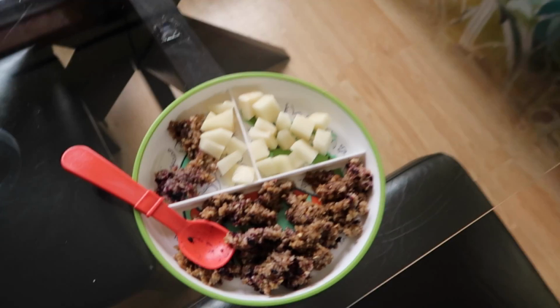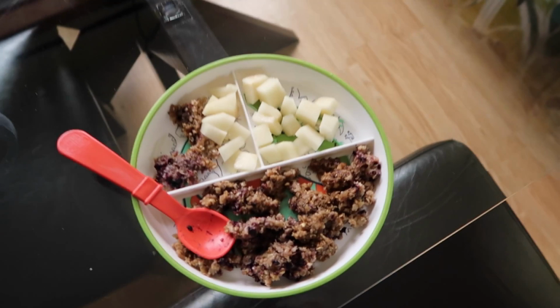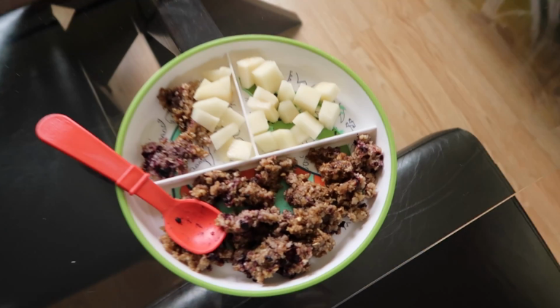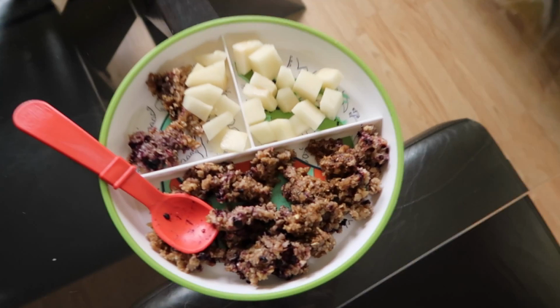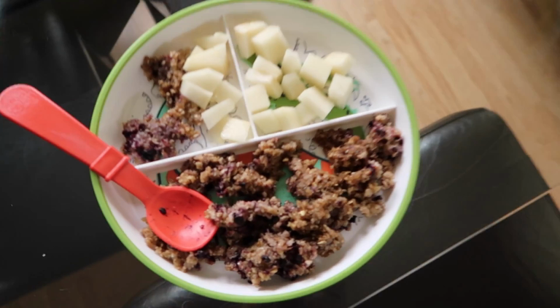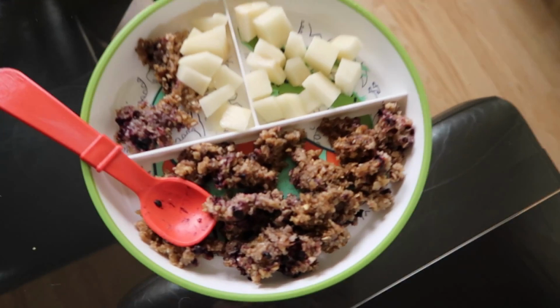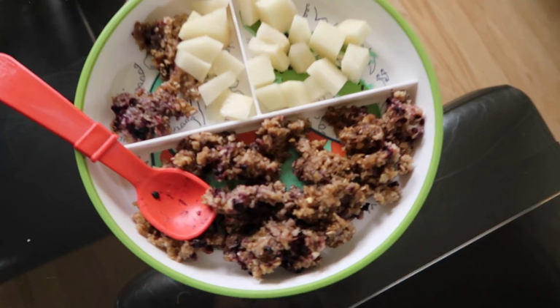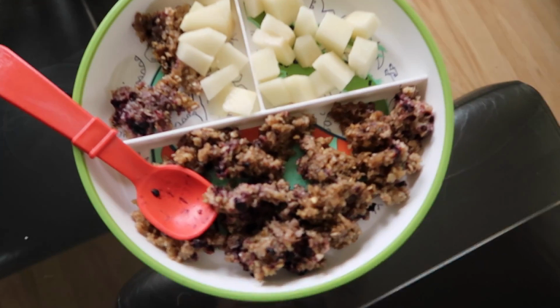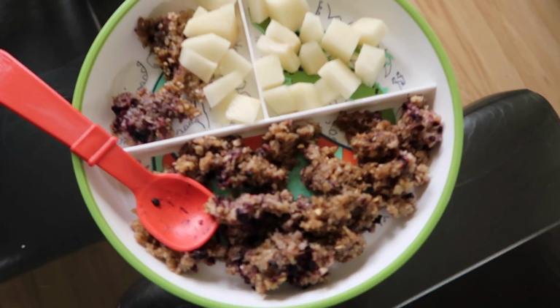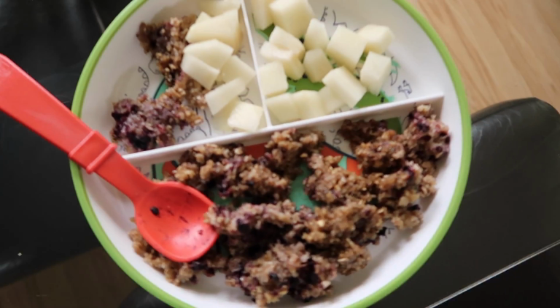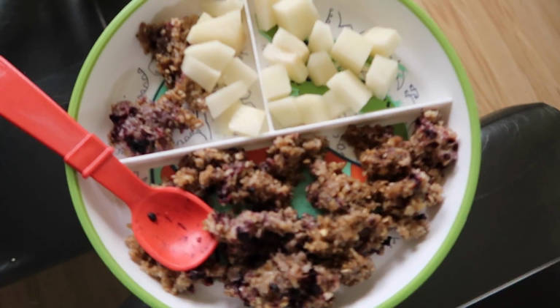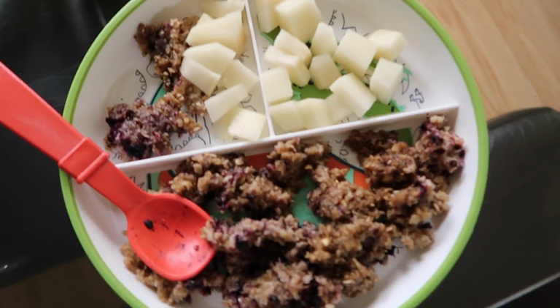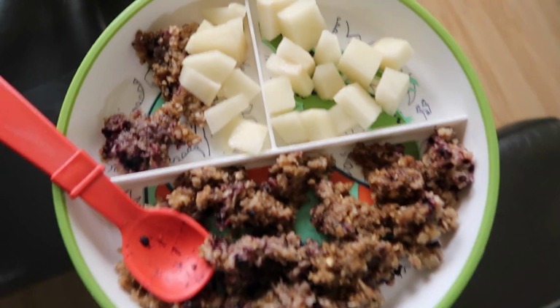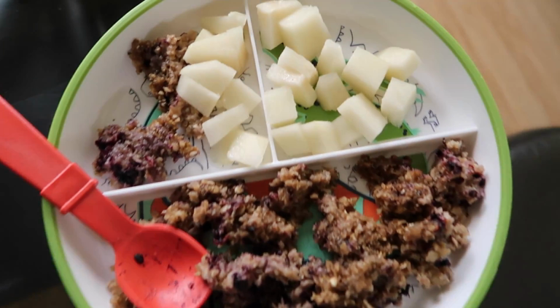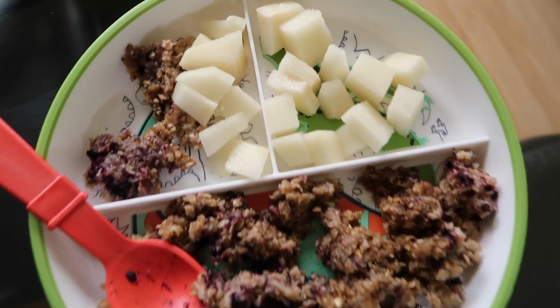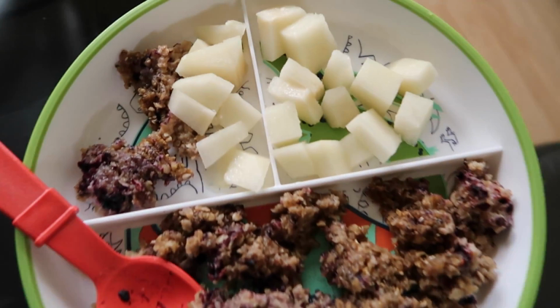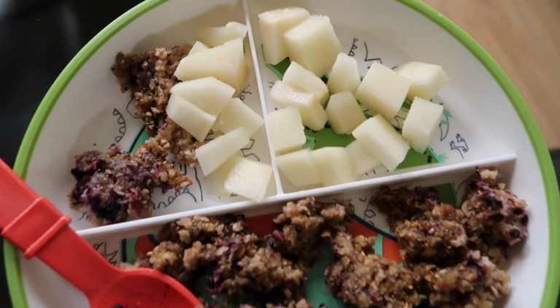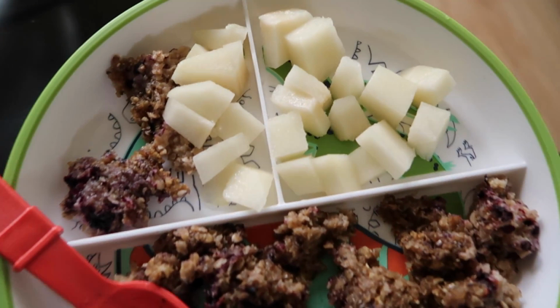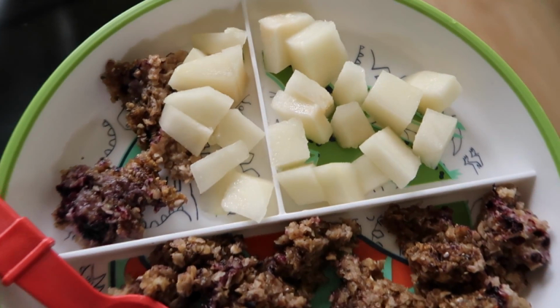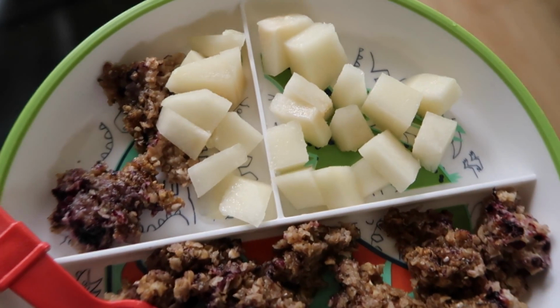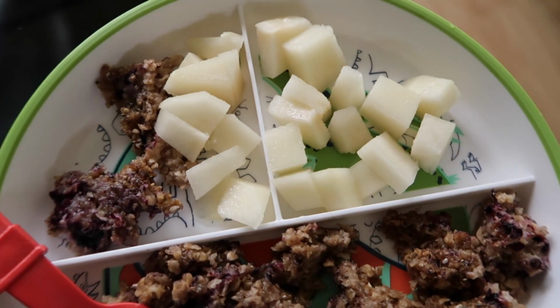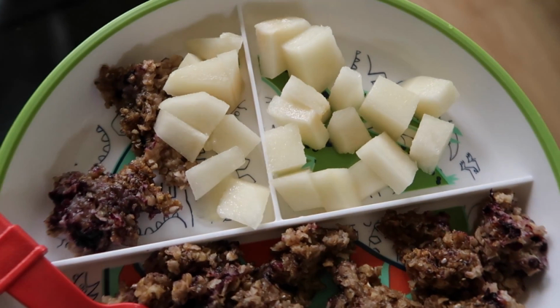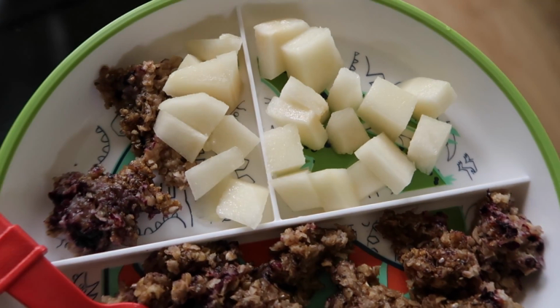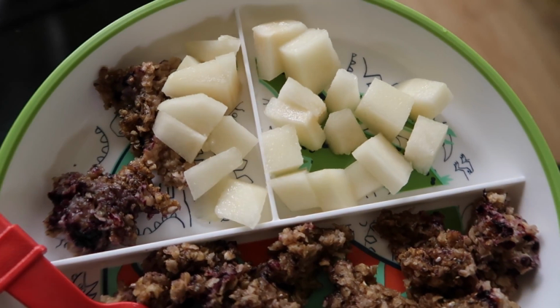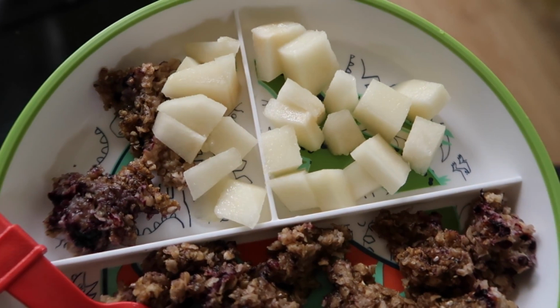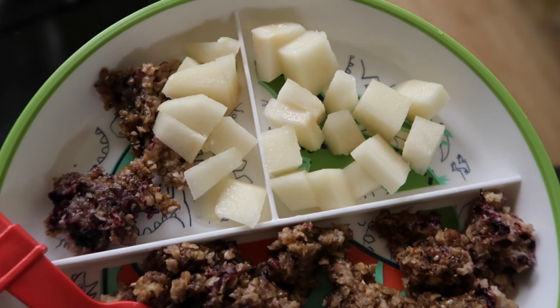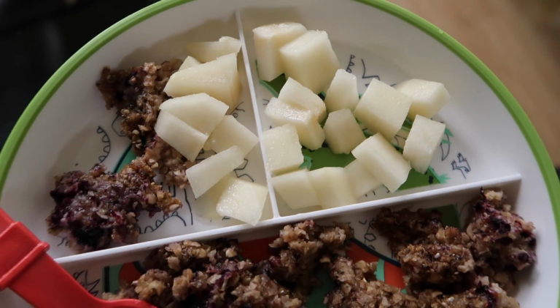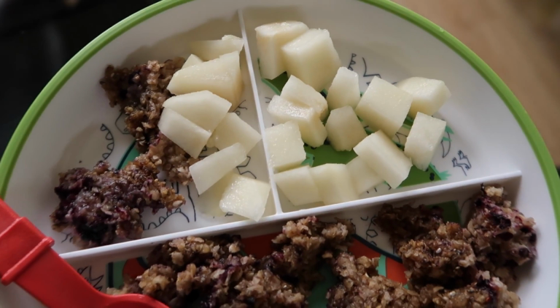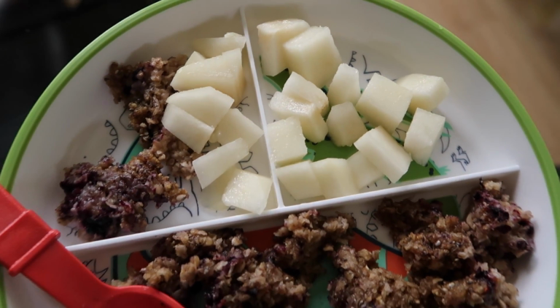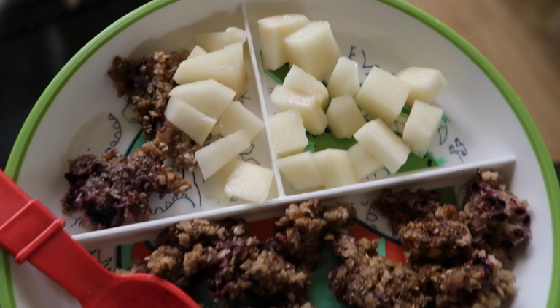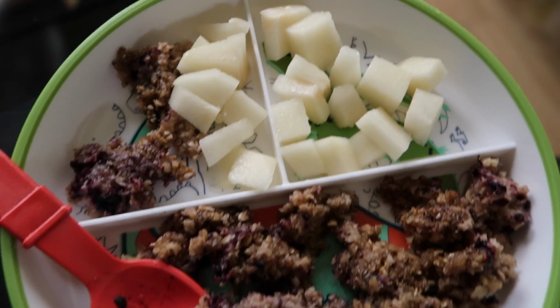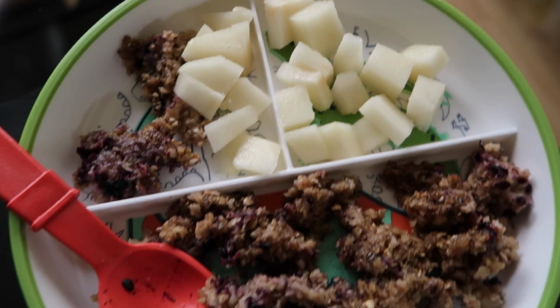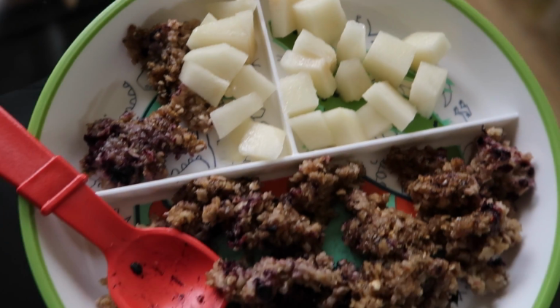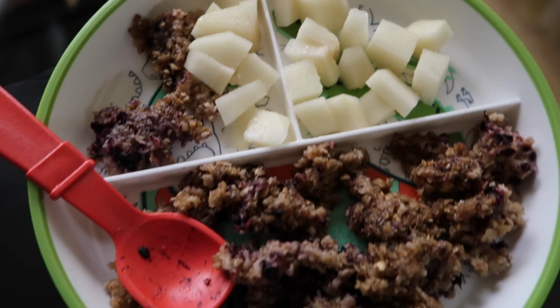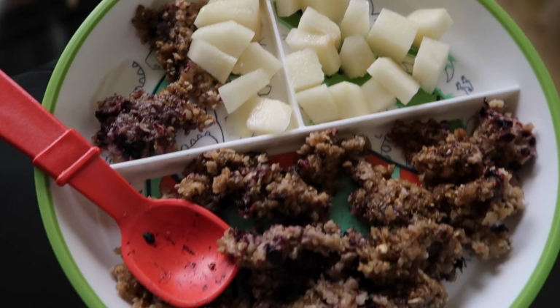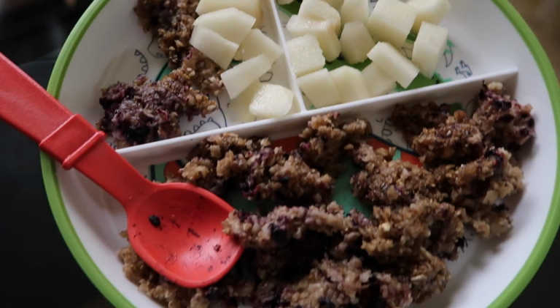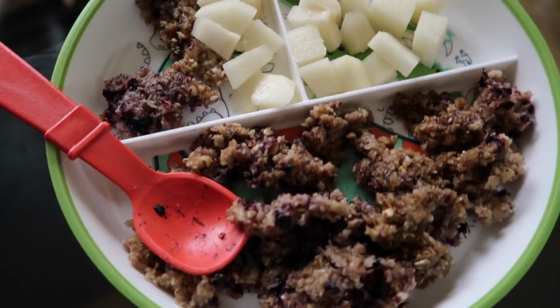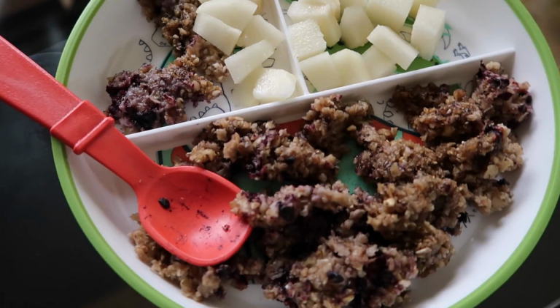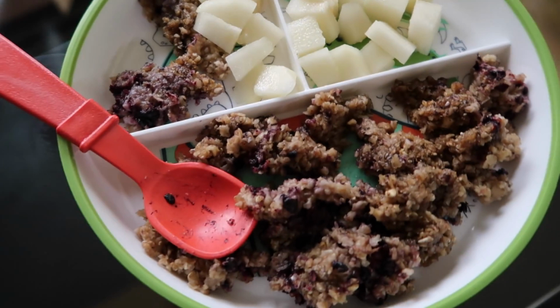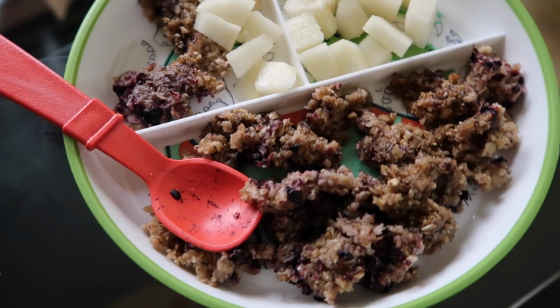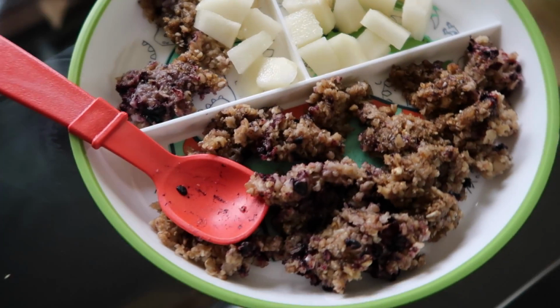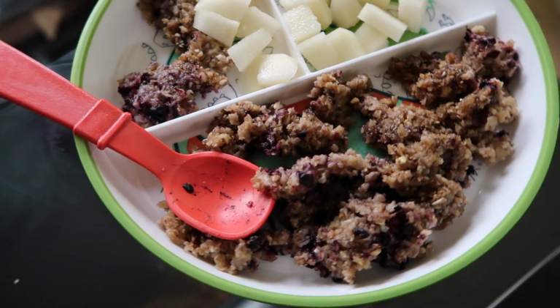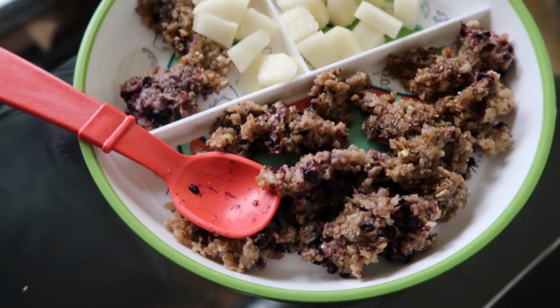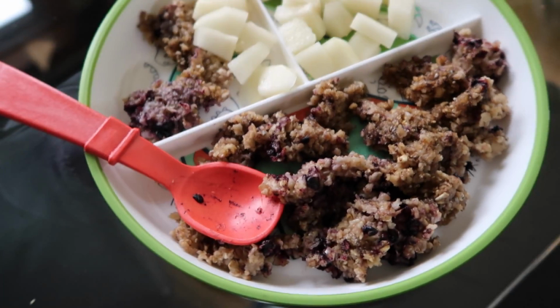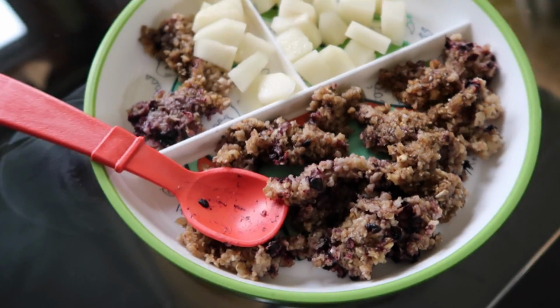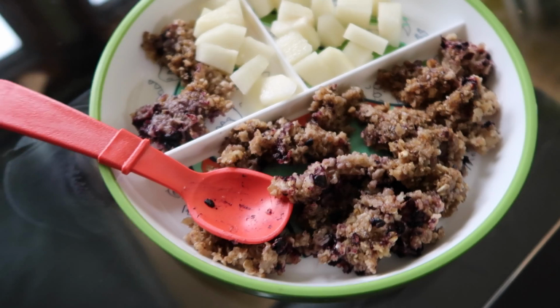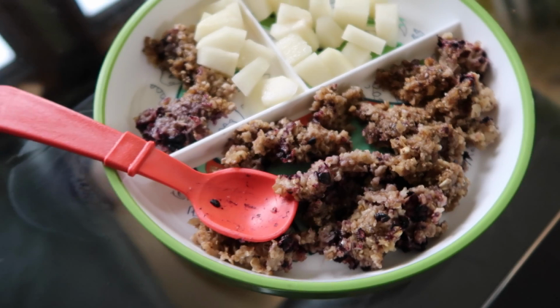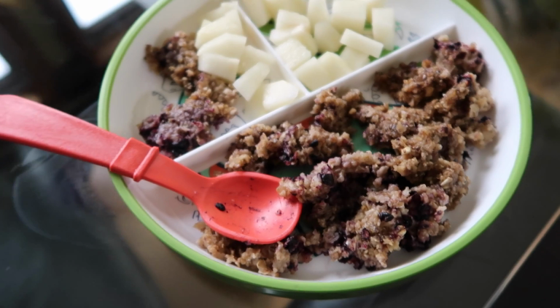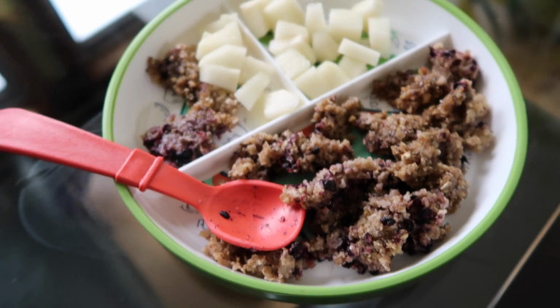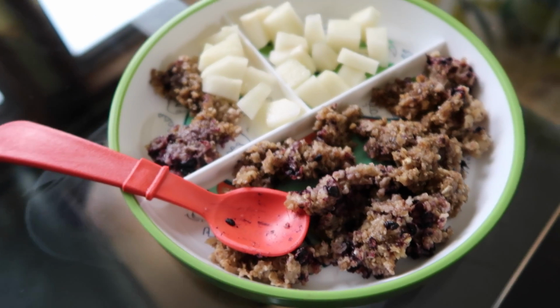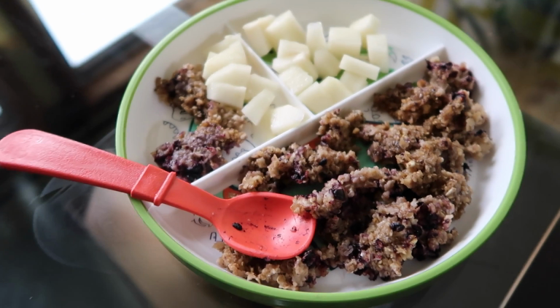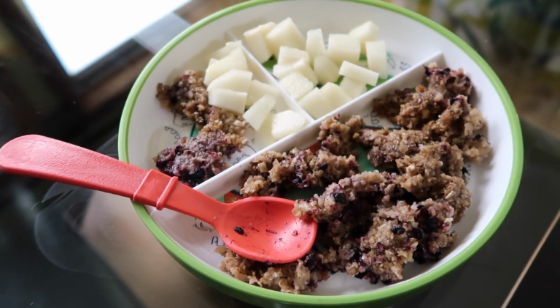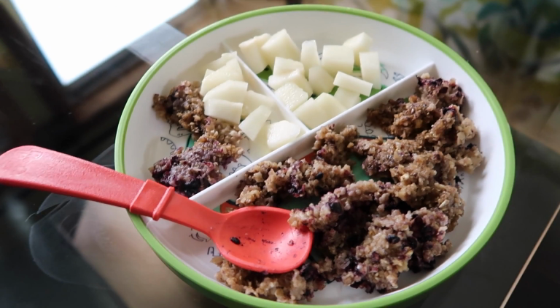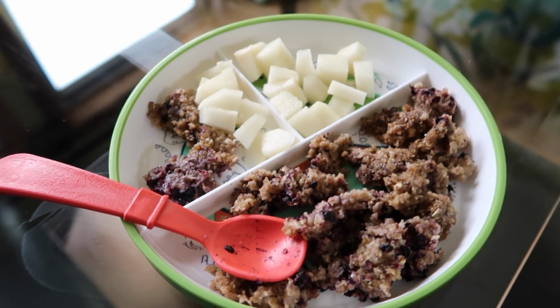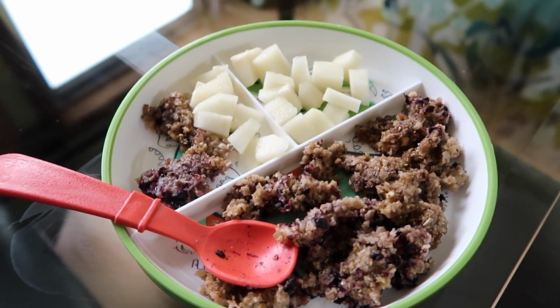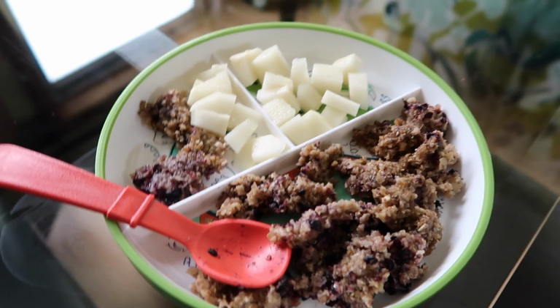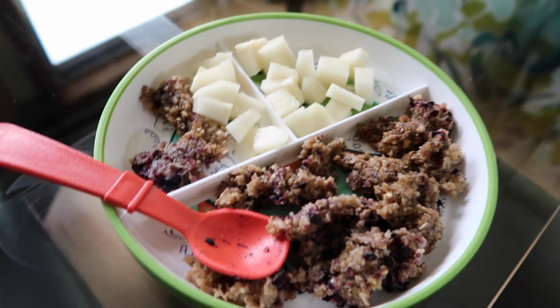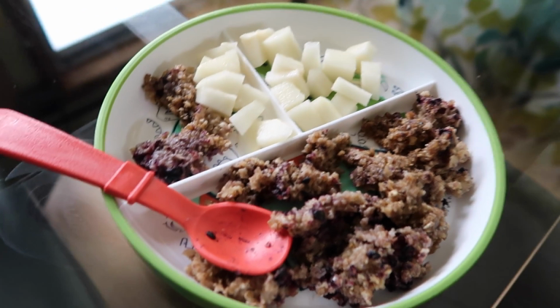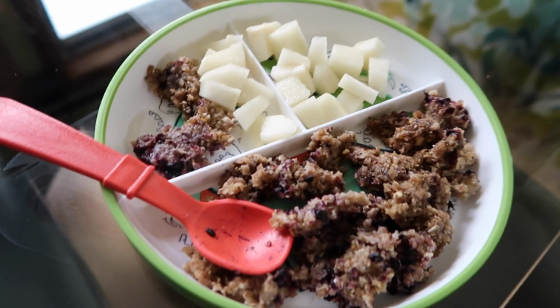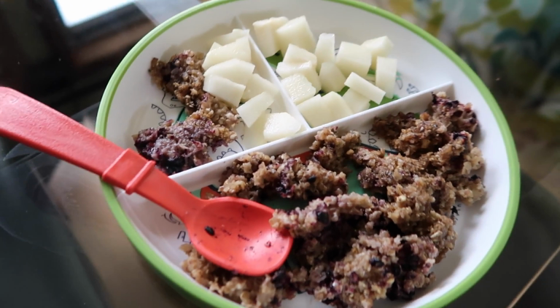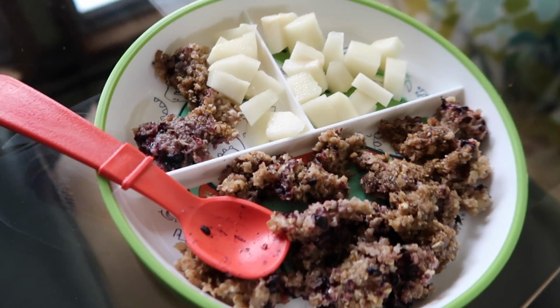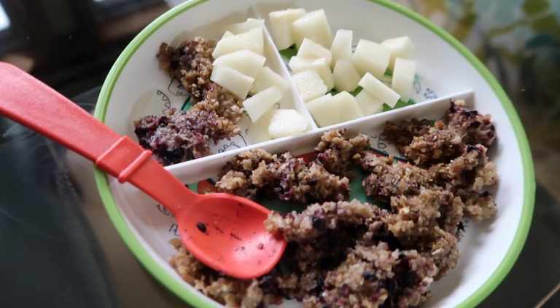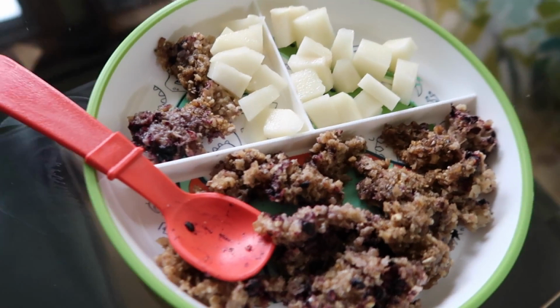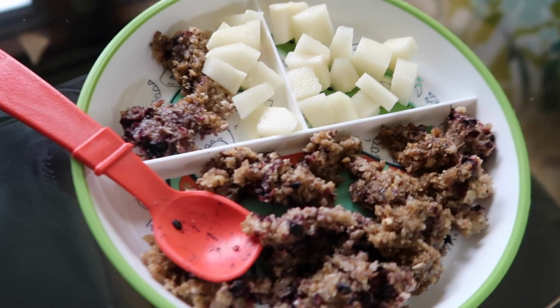Mace is having some blueberry quinoa oatmeal along with some freshly sliced pears.